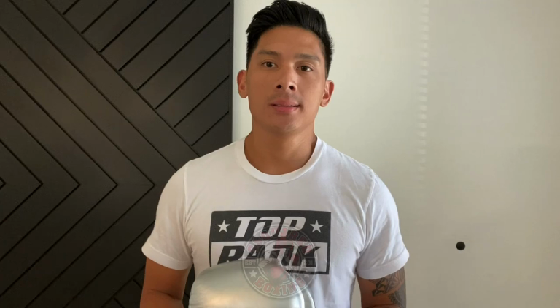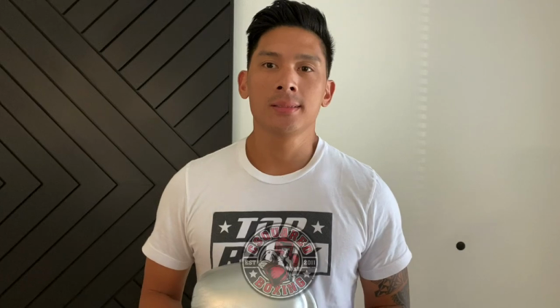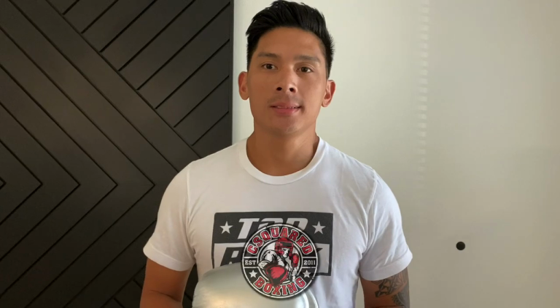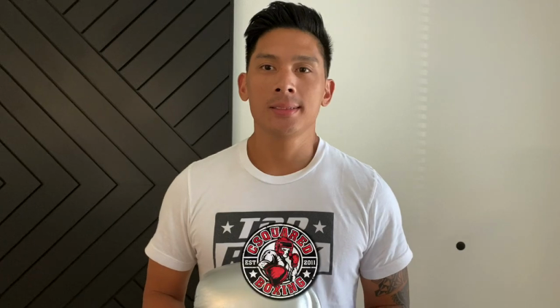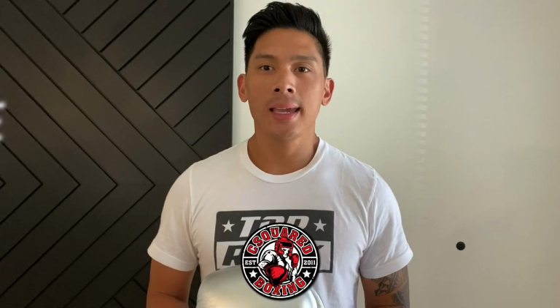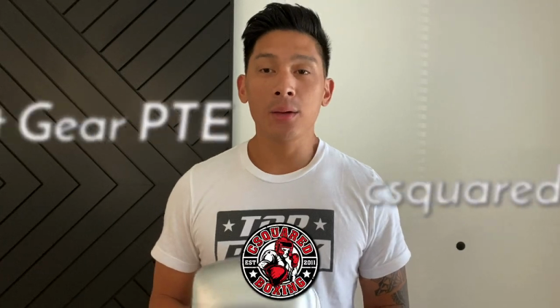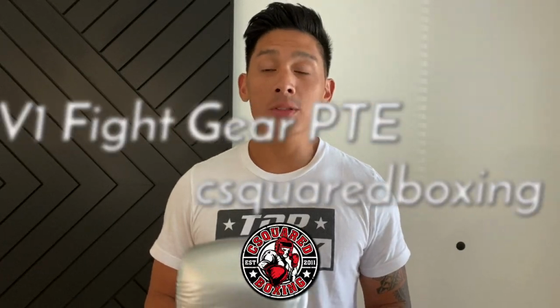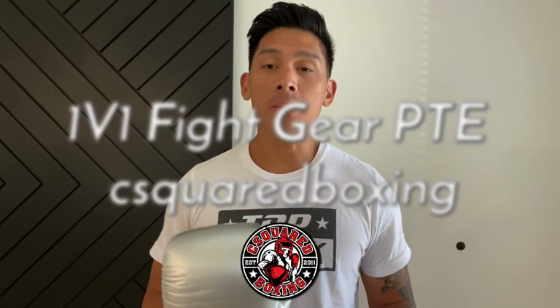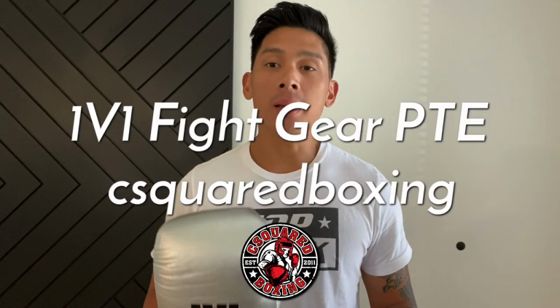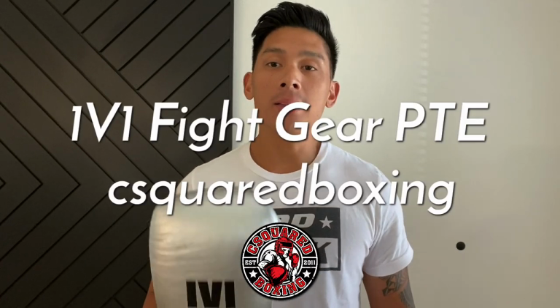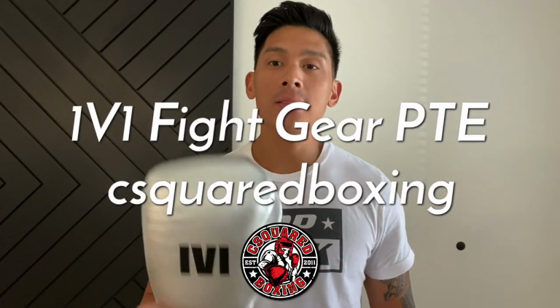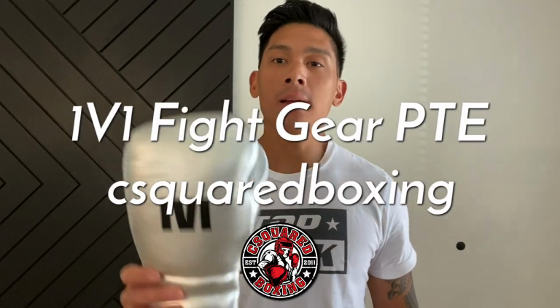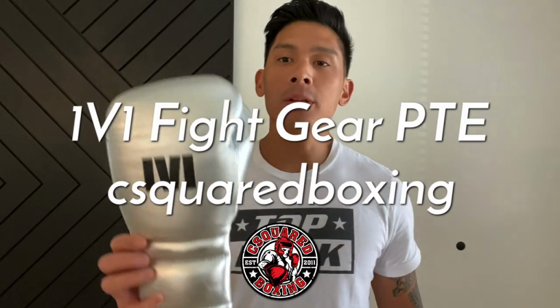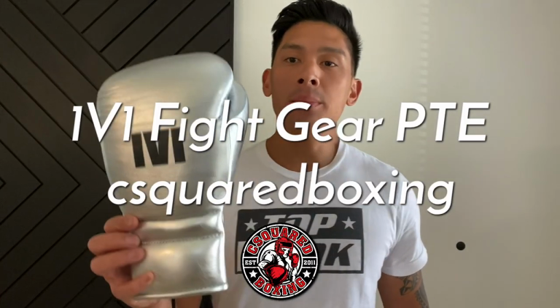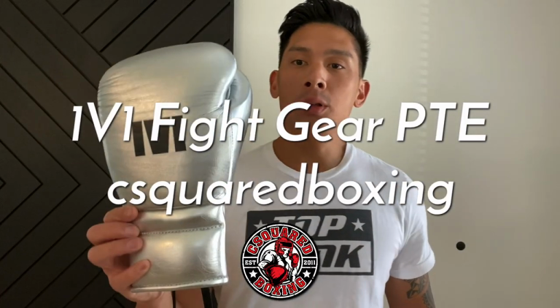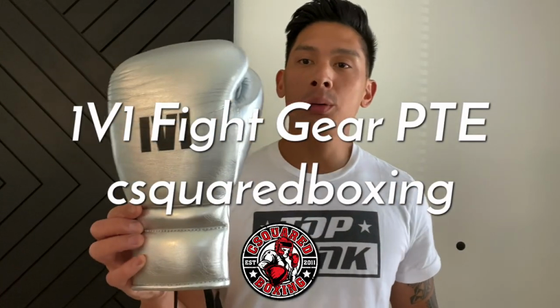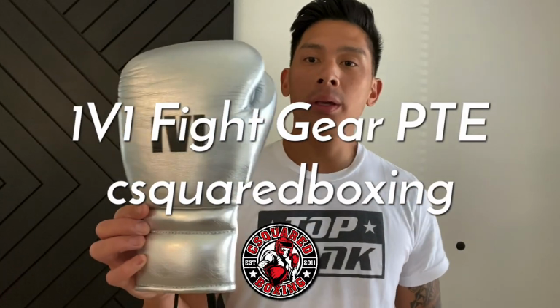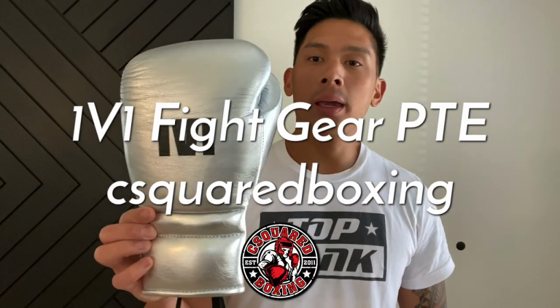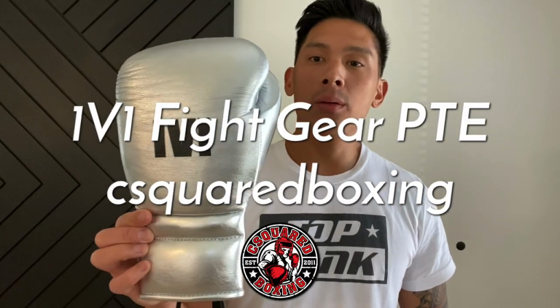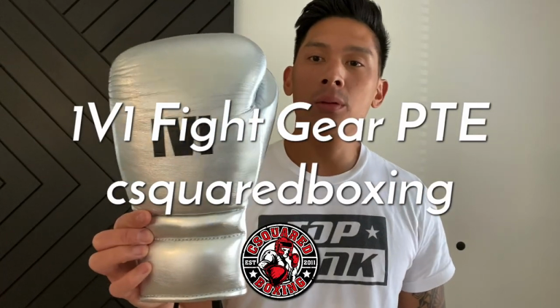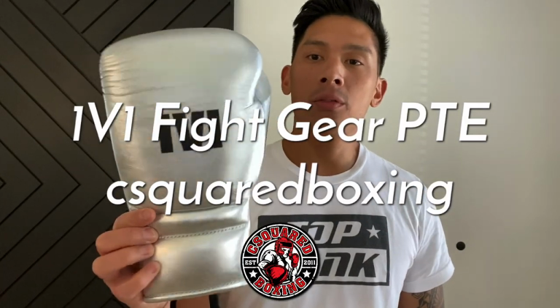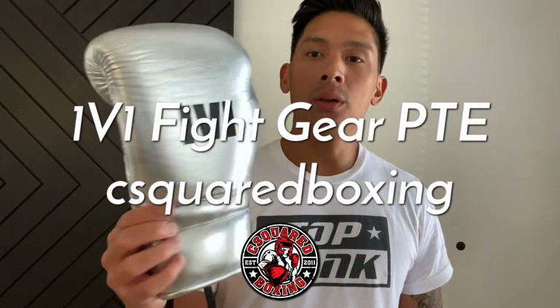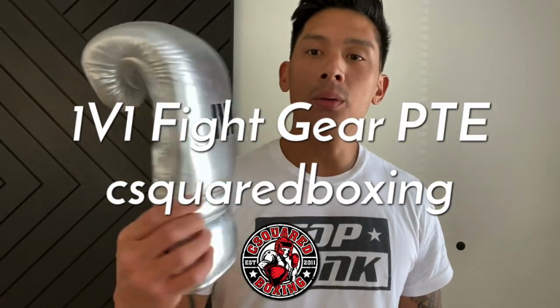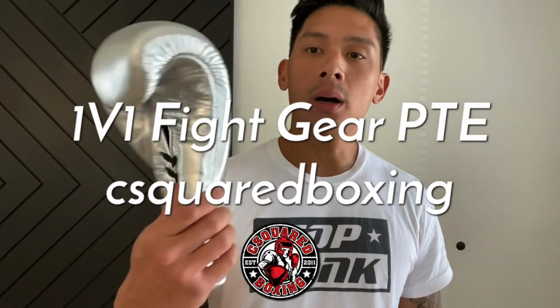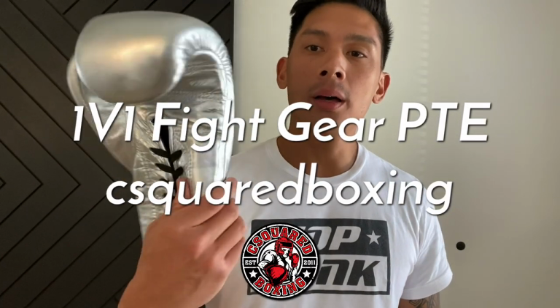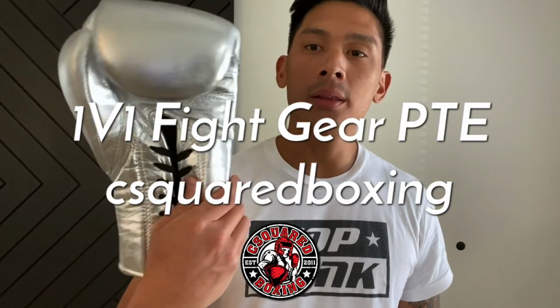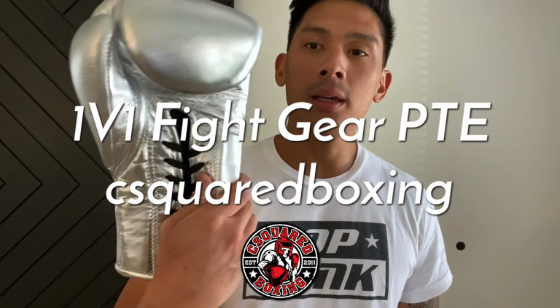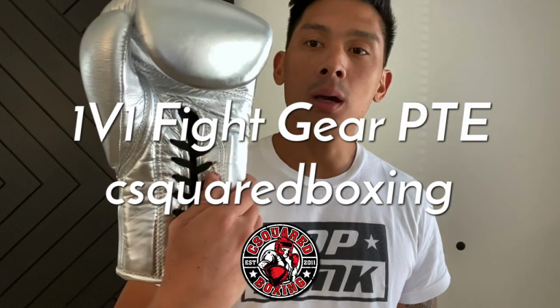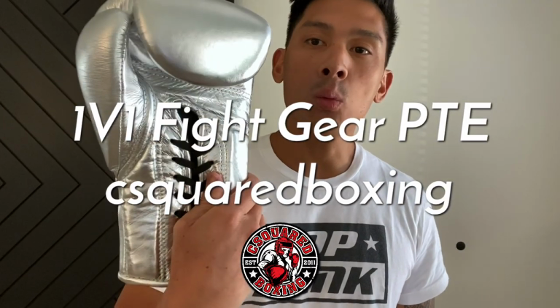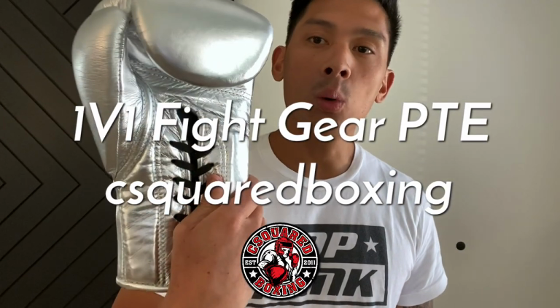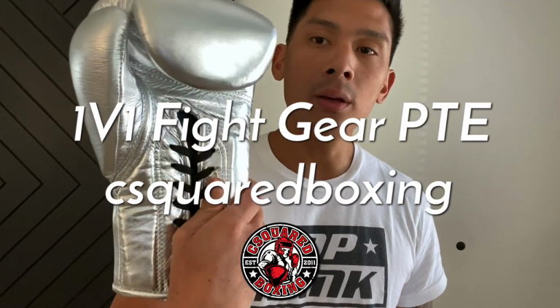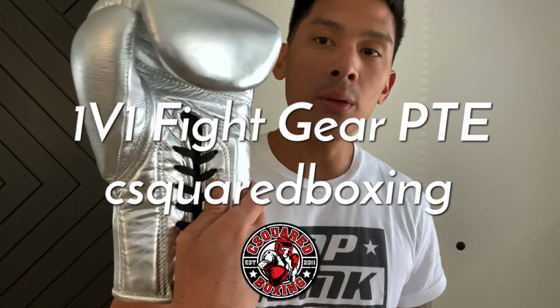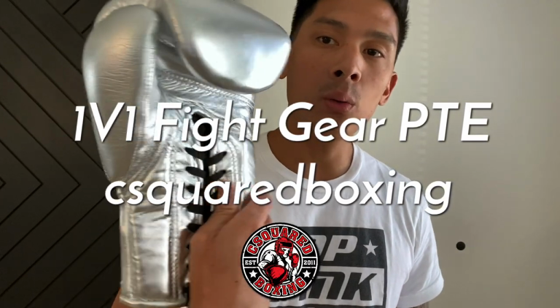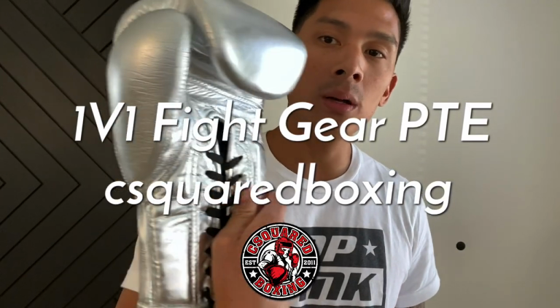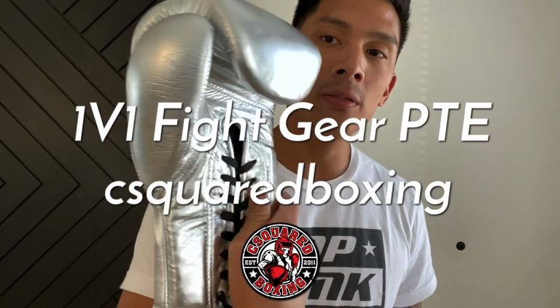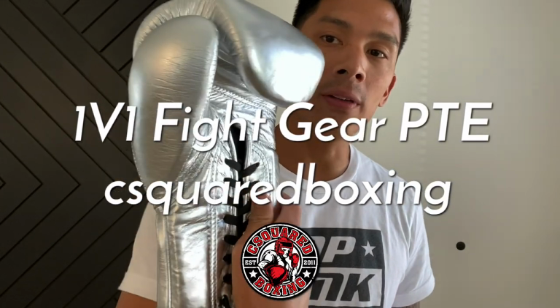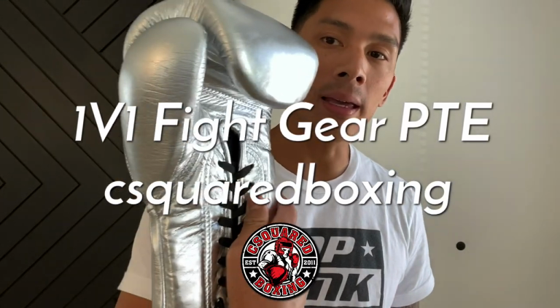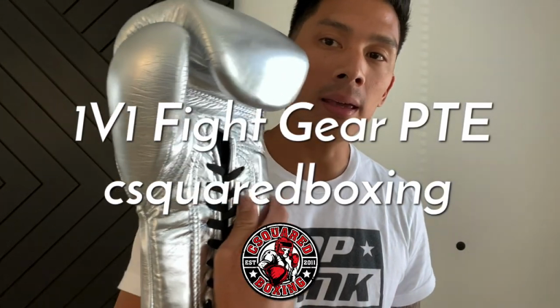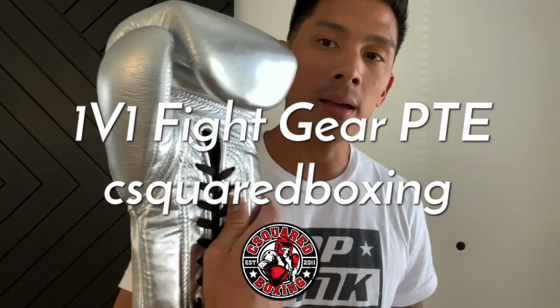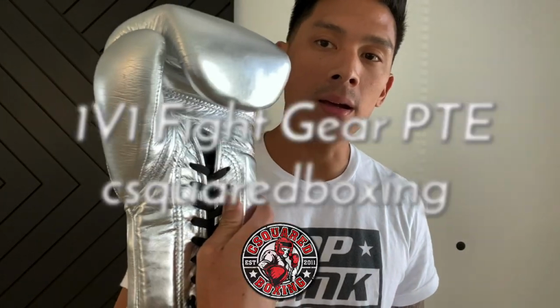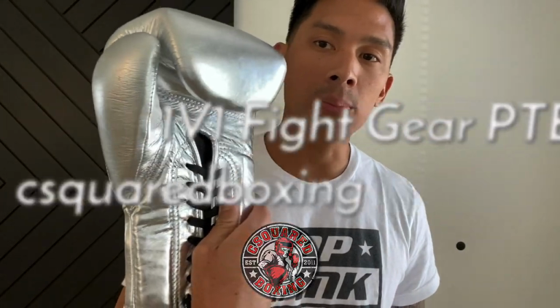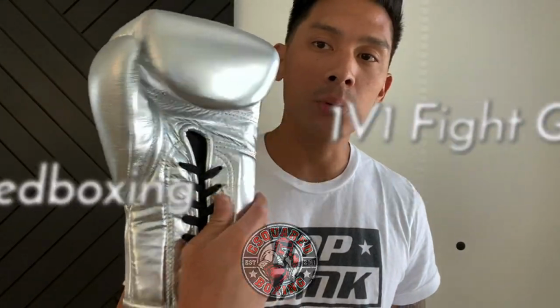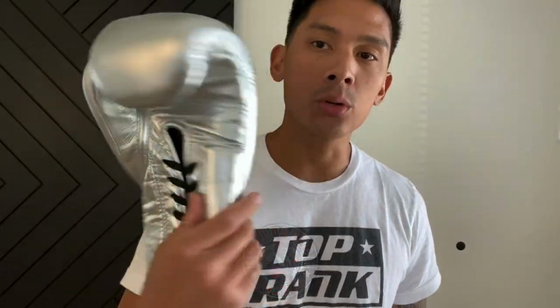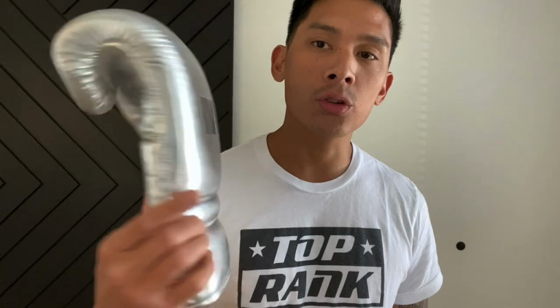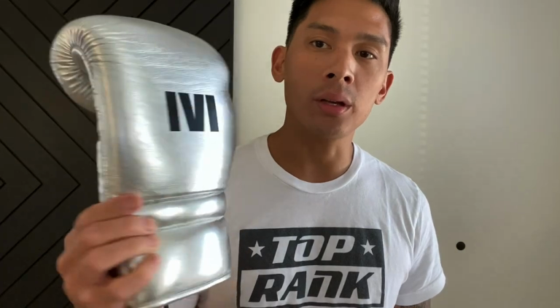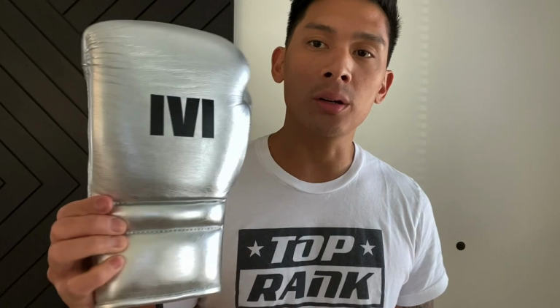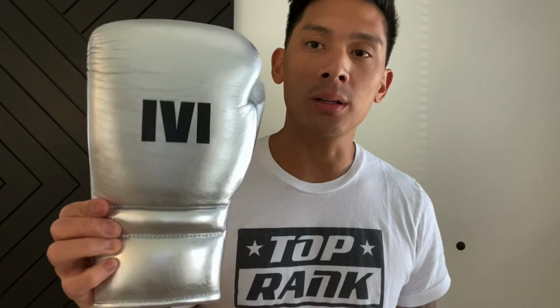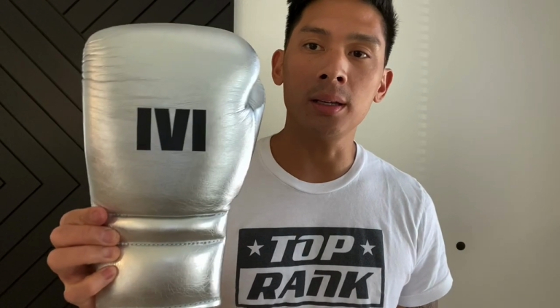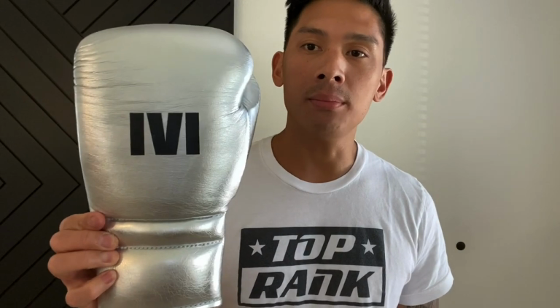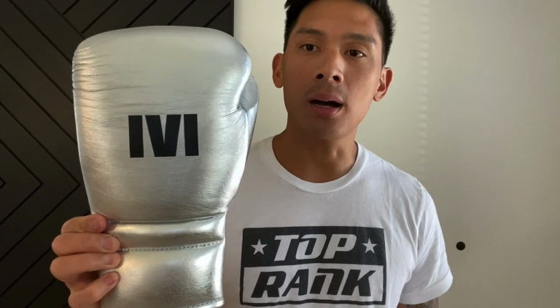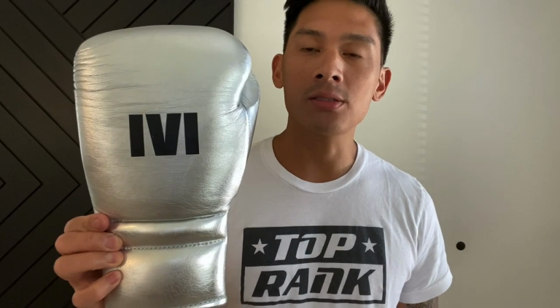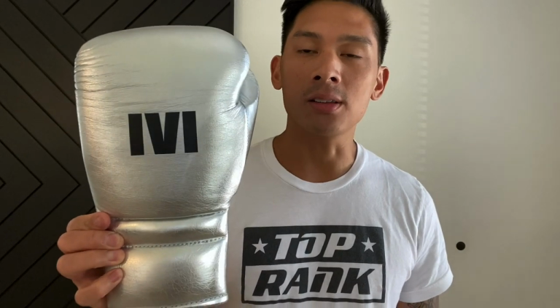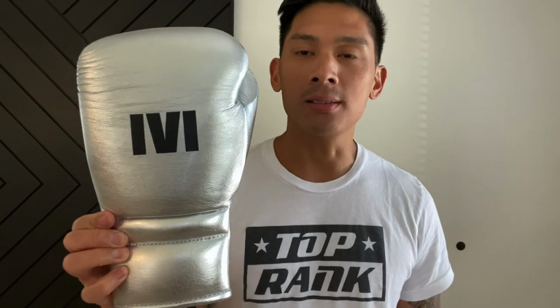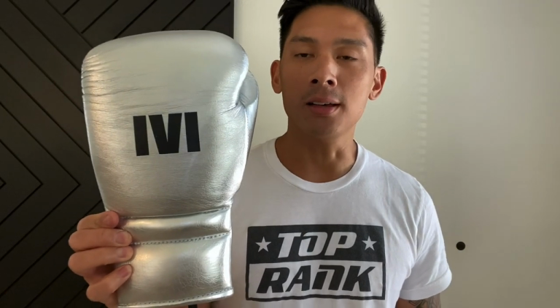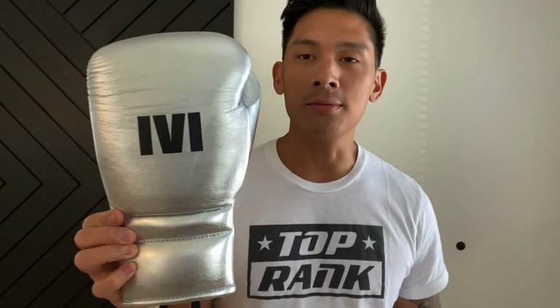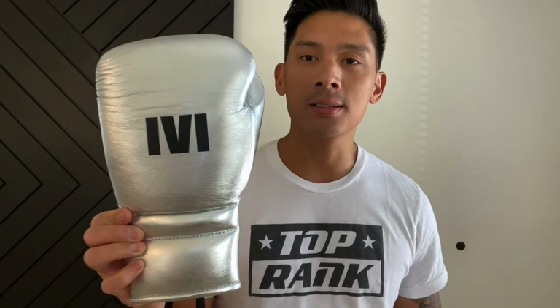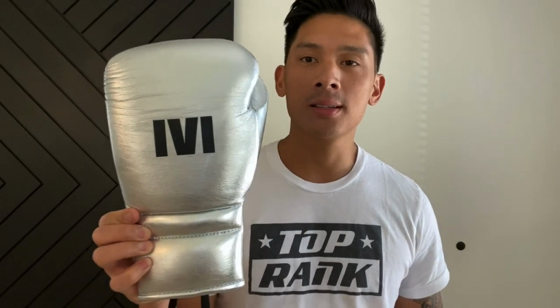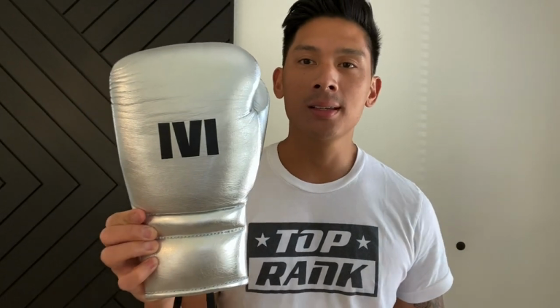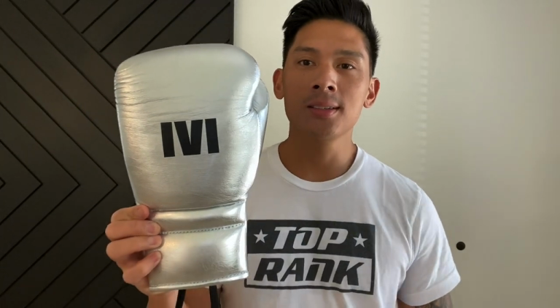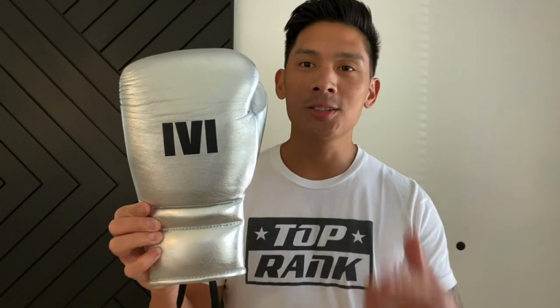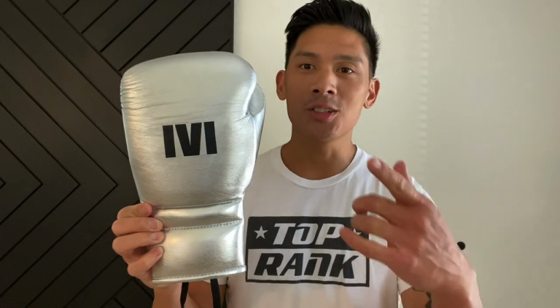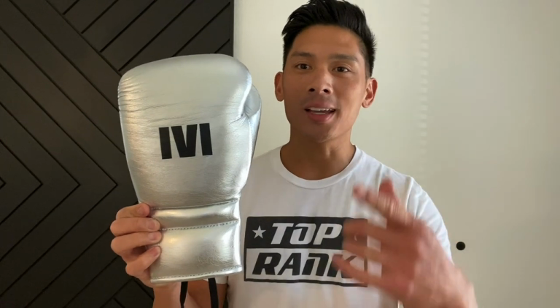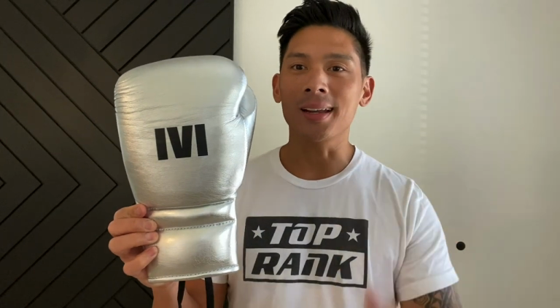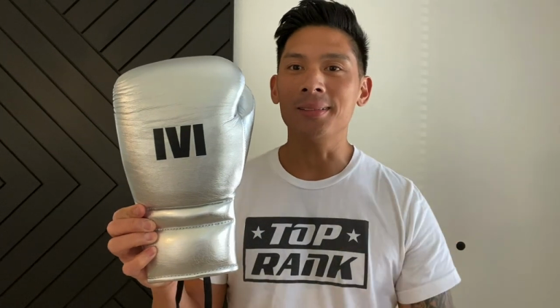Hey, what's up guys? Today I'm going to be doing a review on the 1v1 Fight Gear Pro Trainer Elite Boxing Gloves, so check it out.